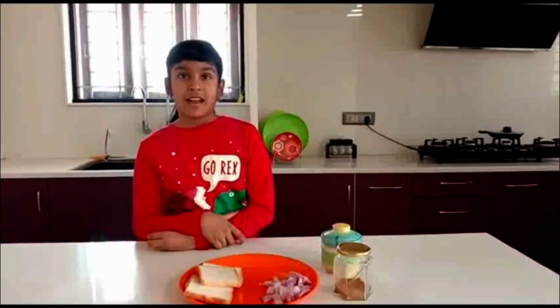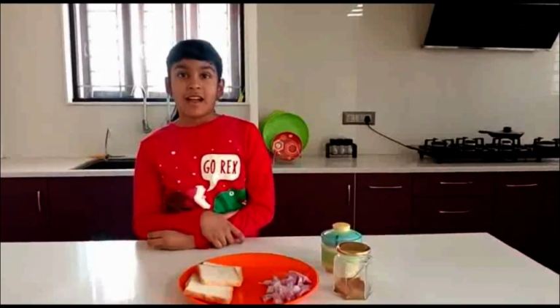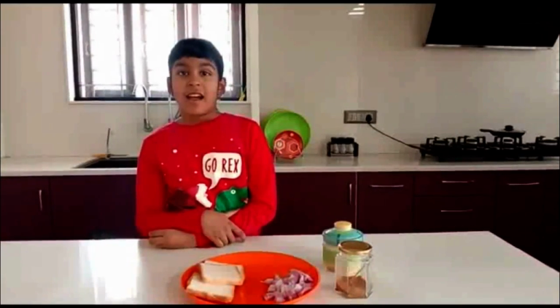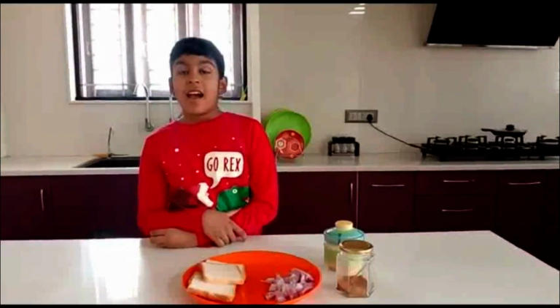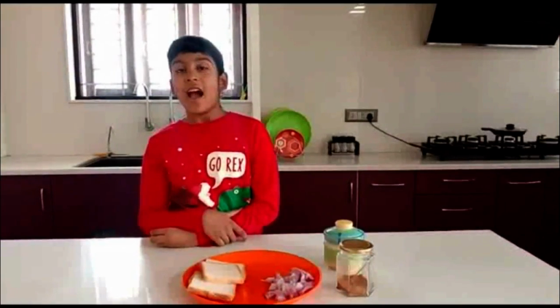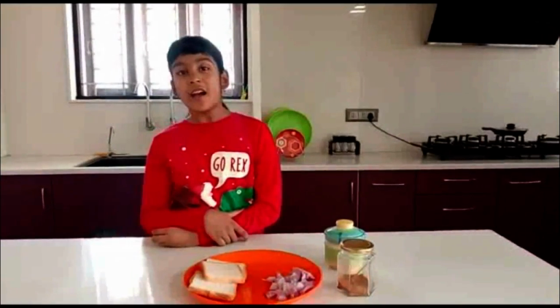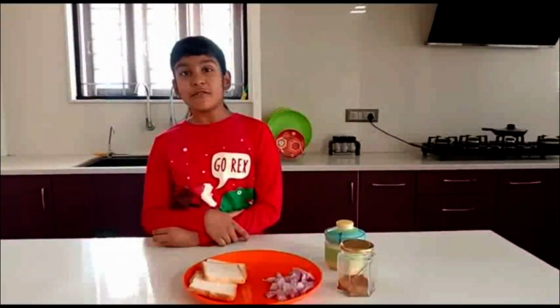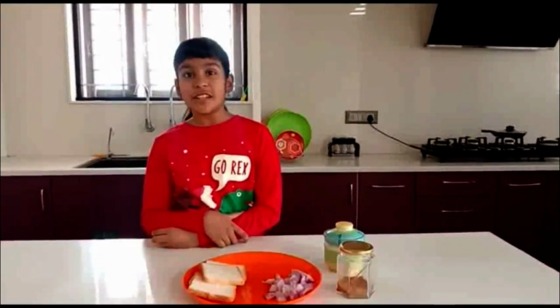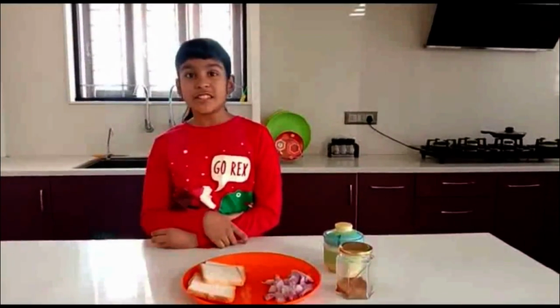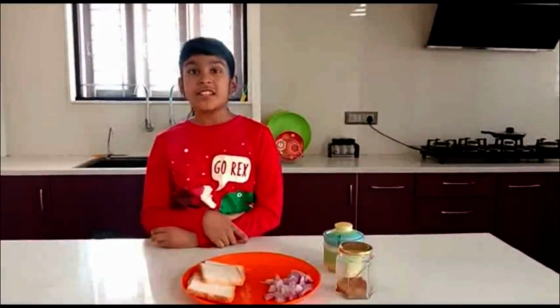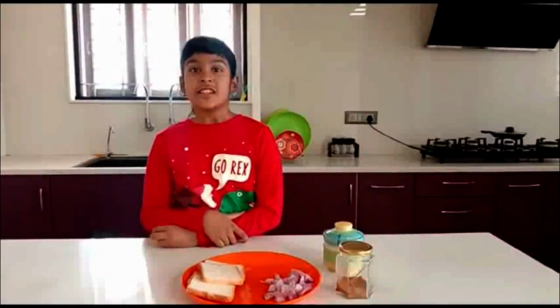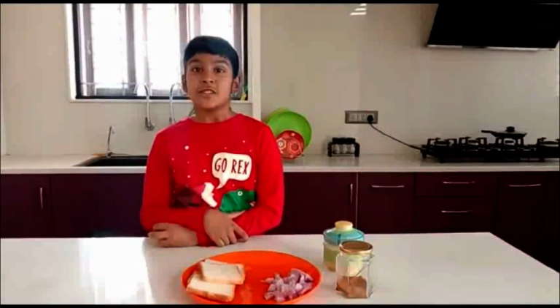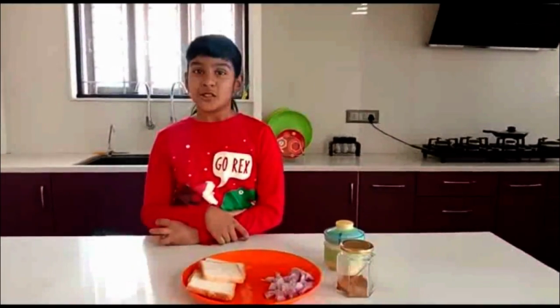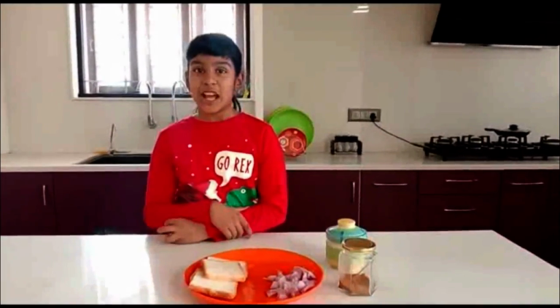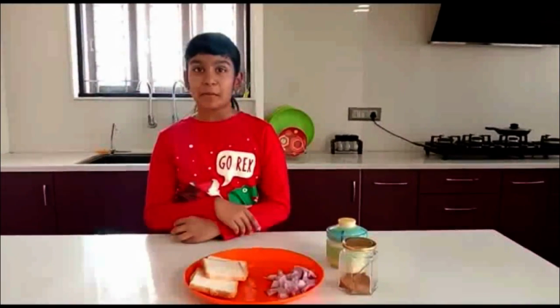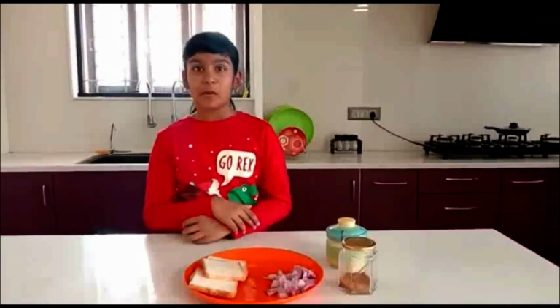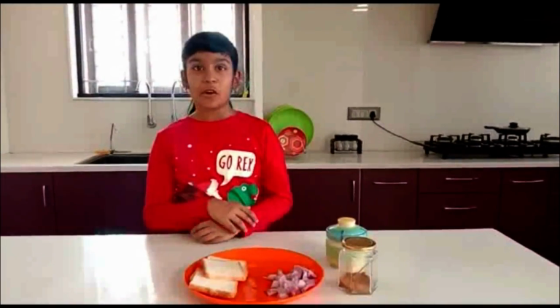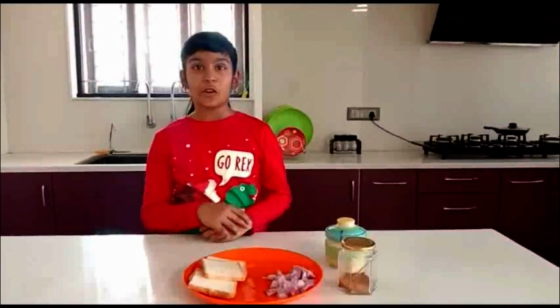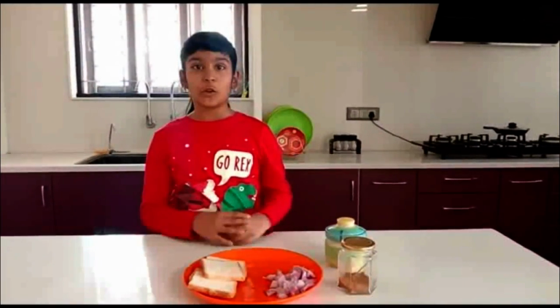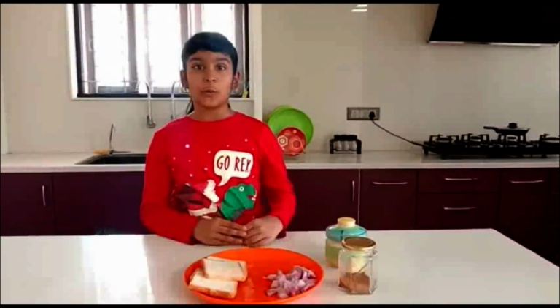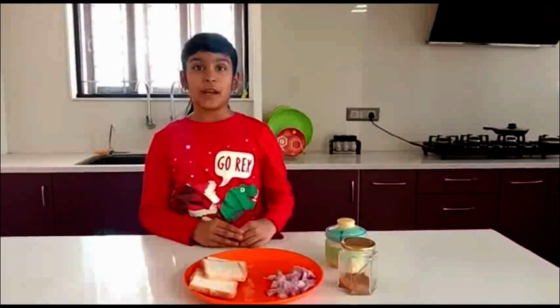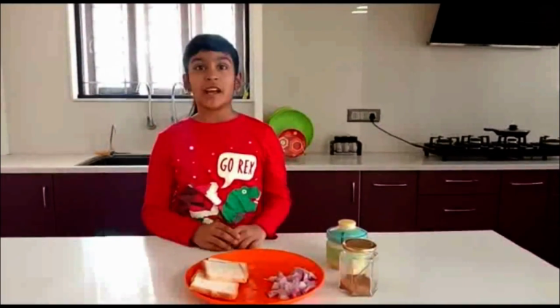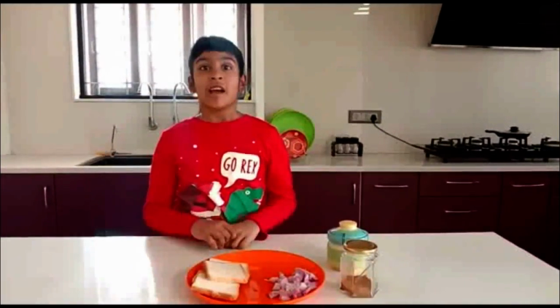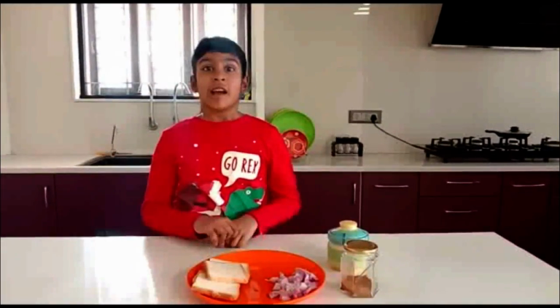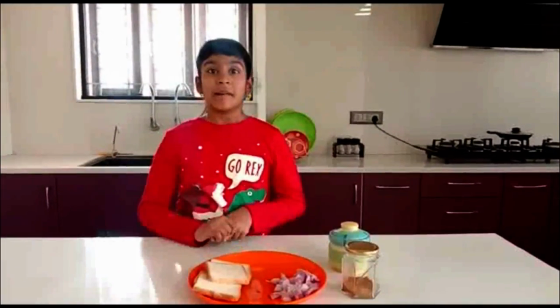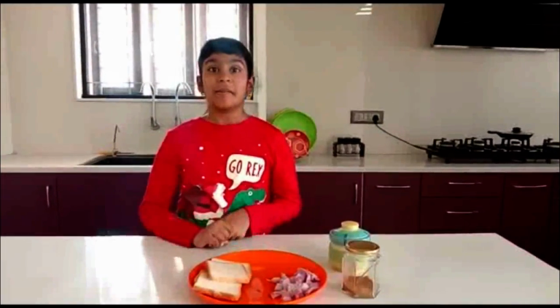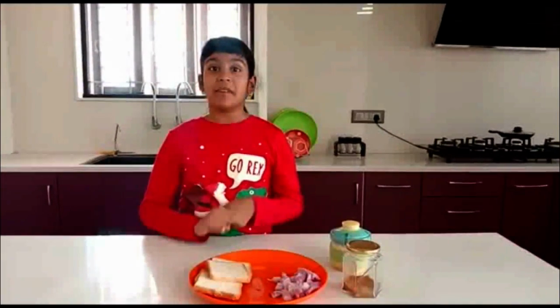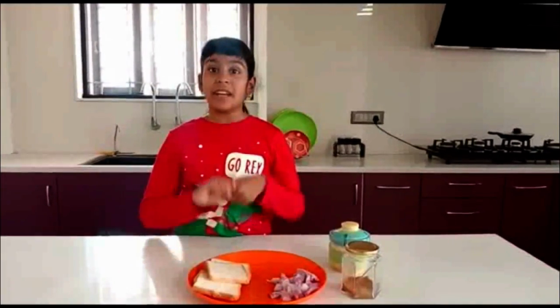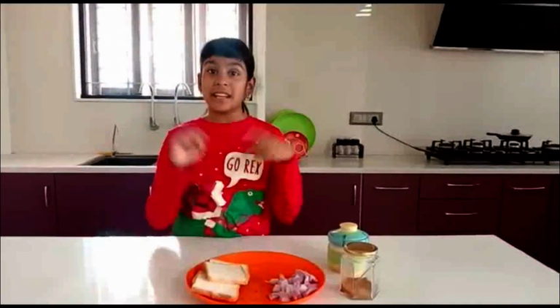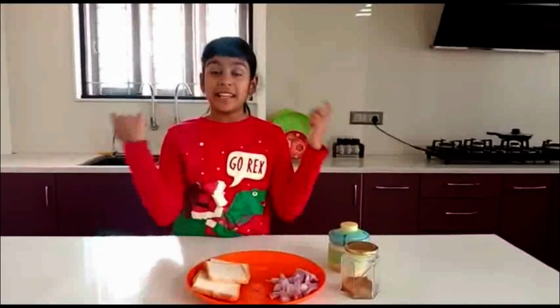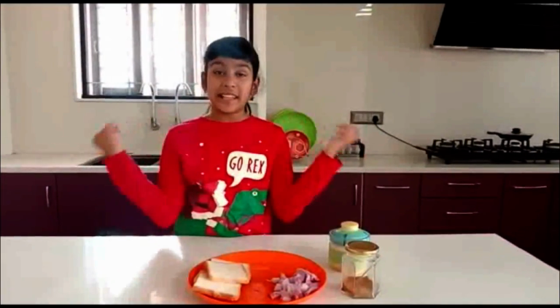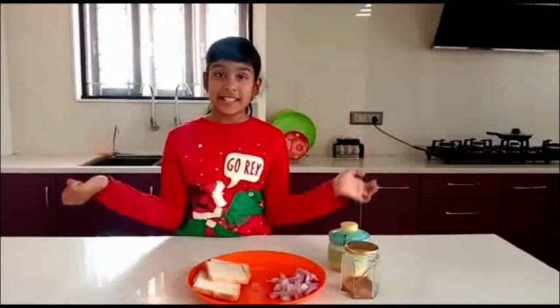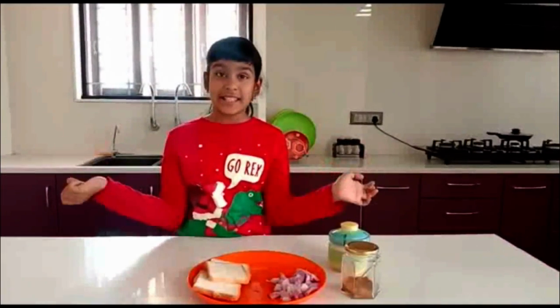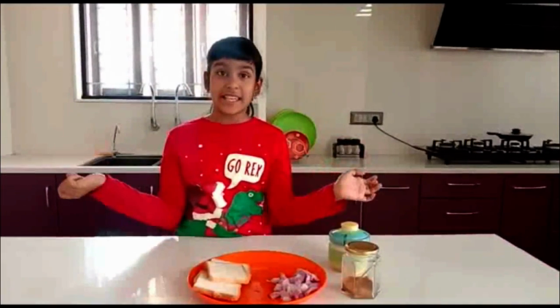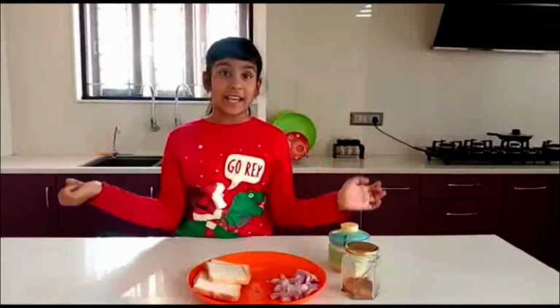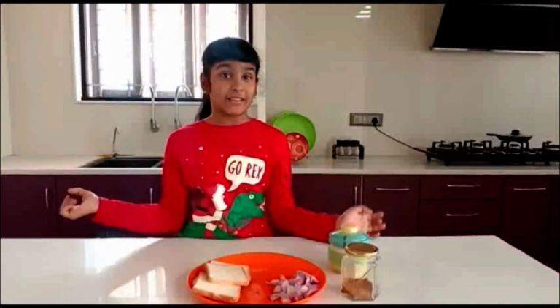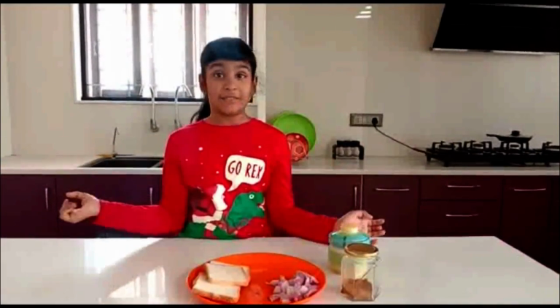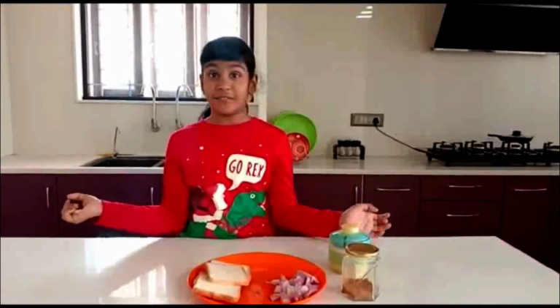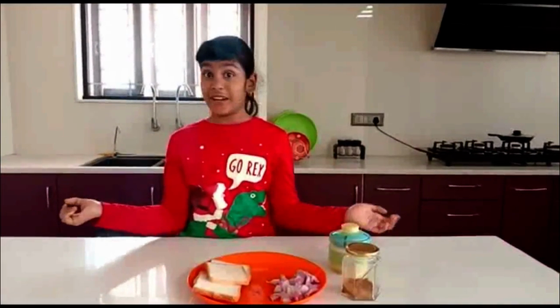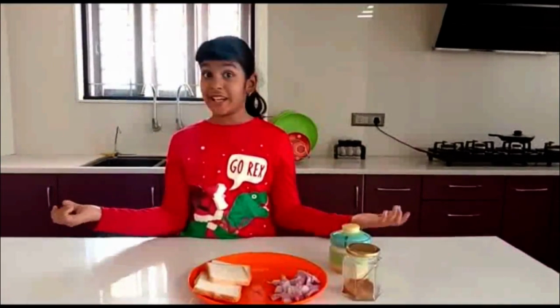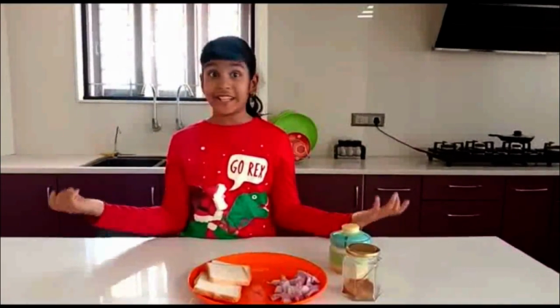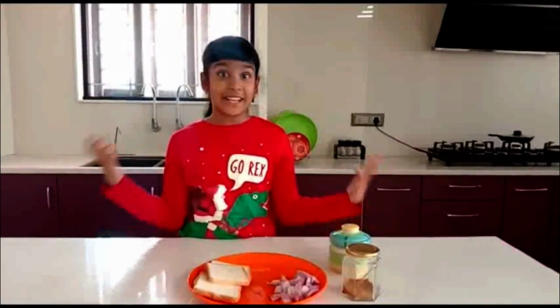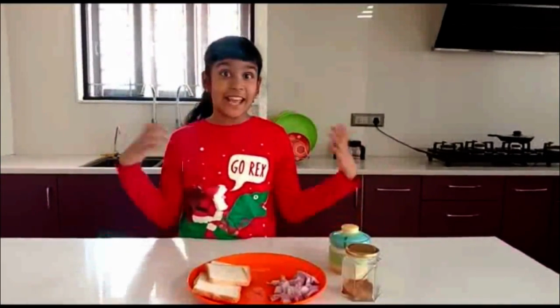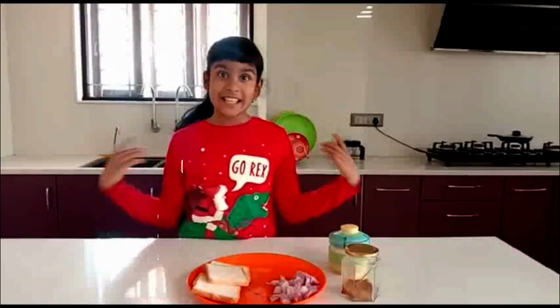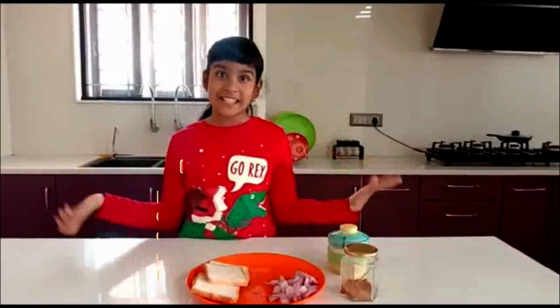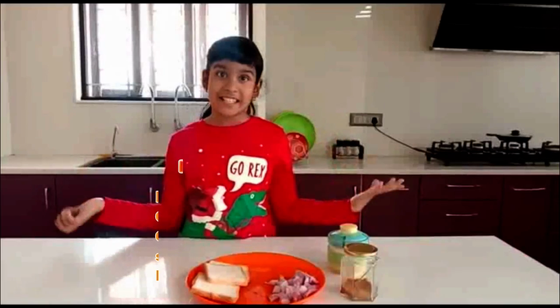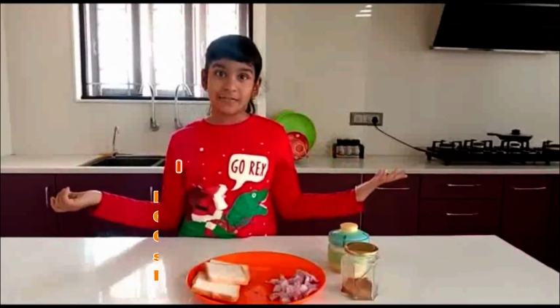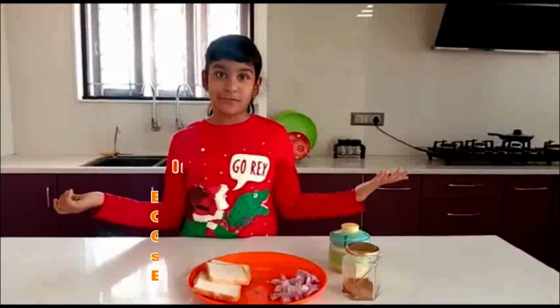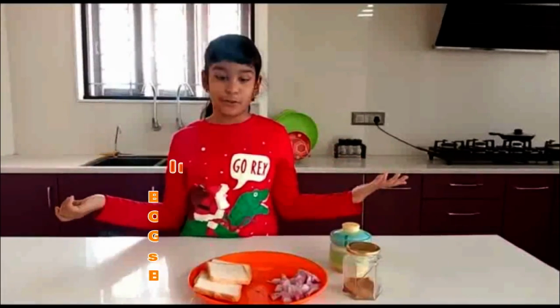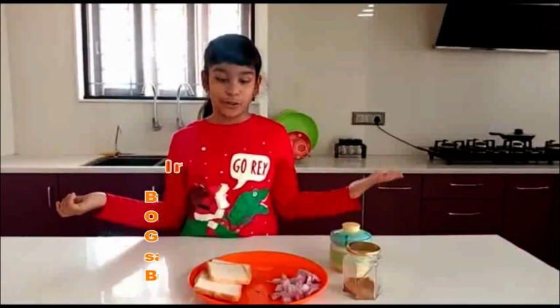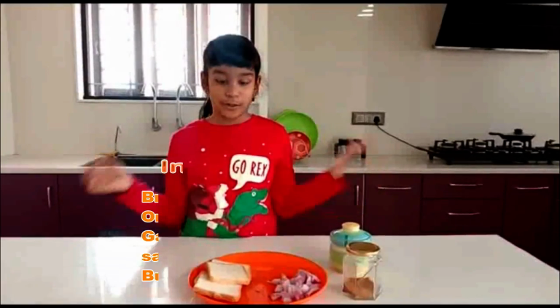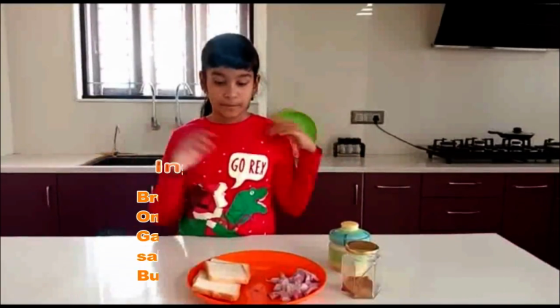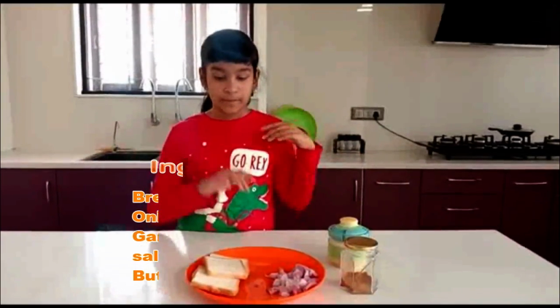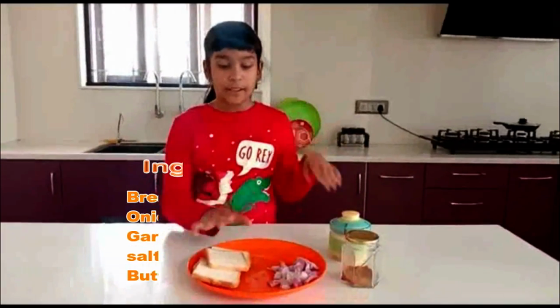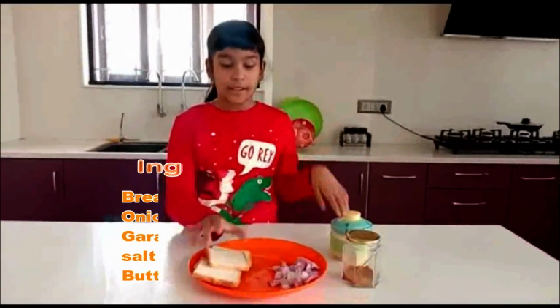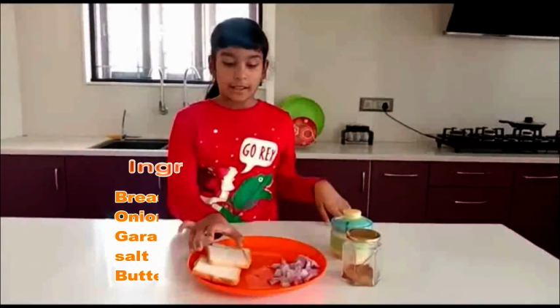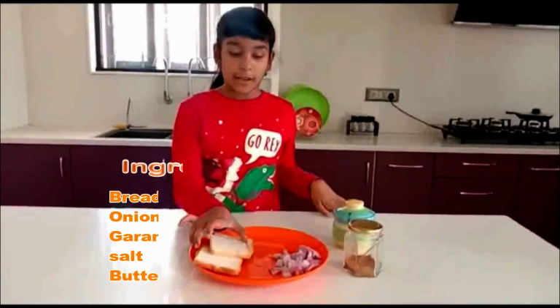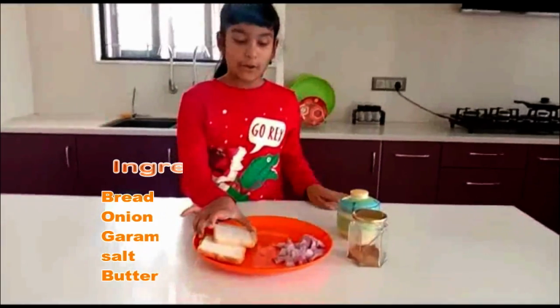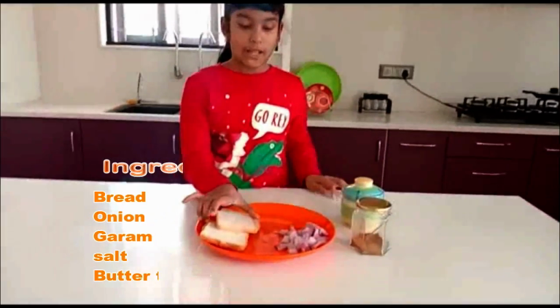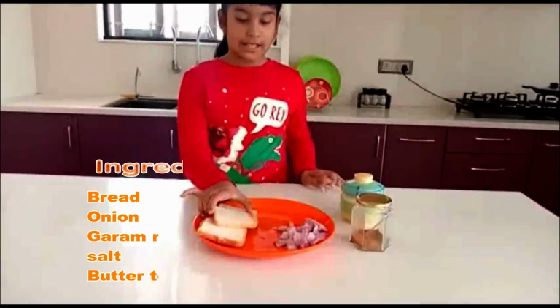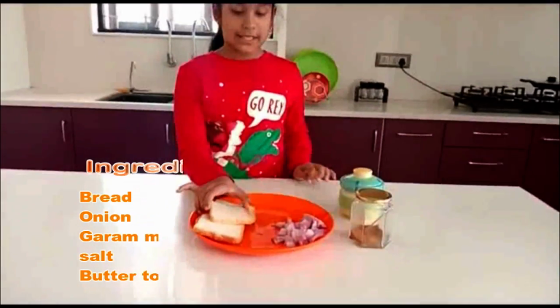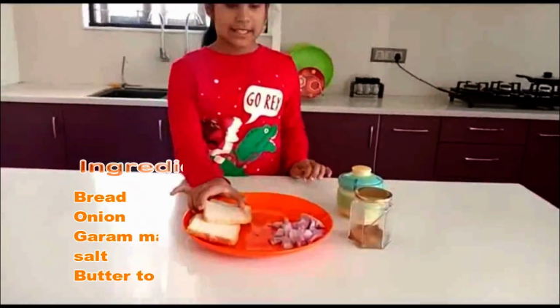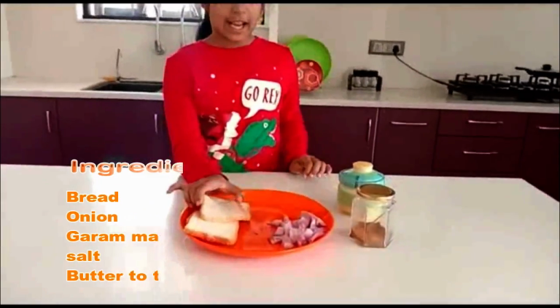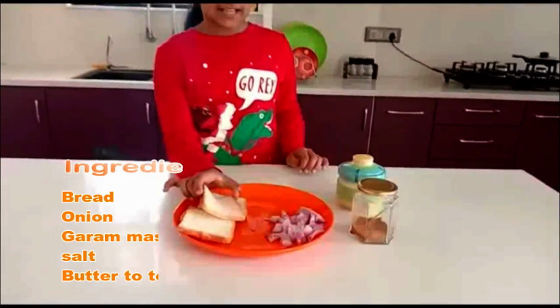Hi friends, today I am going to make a very easy and very tasty food. Now let's start.